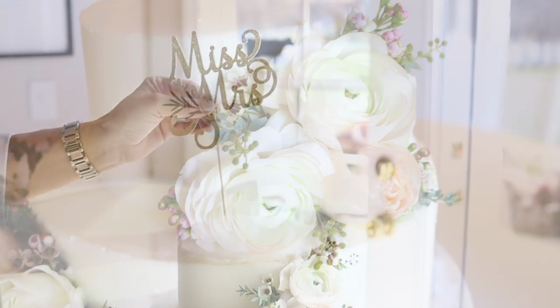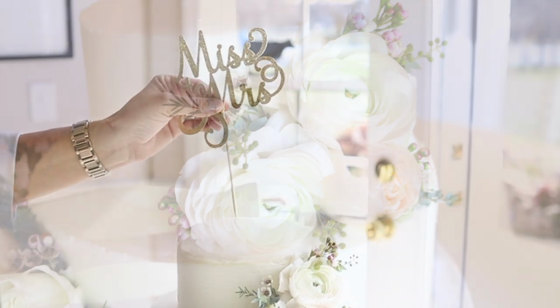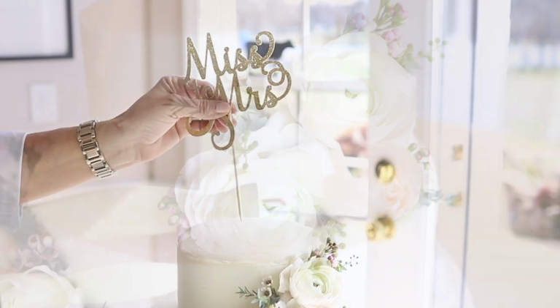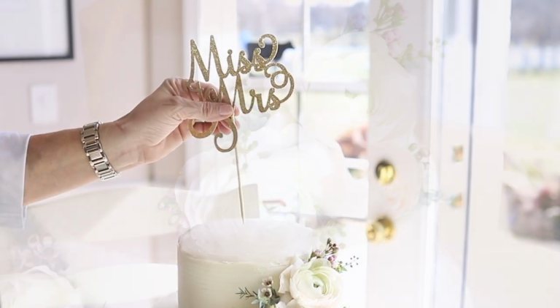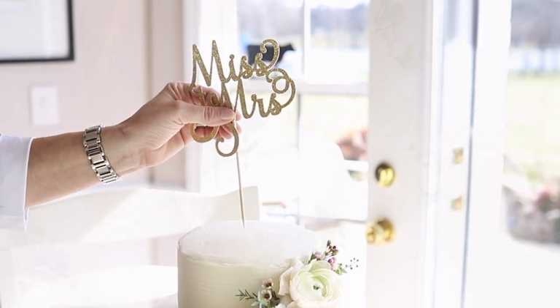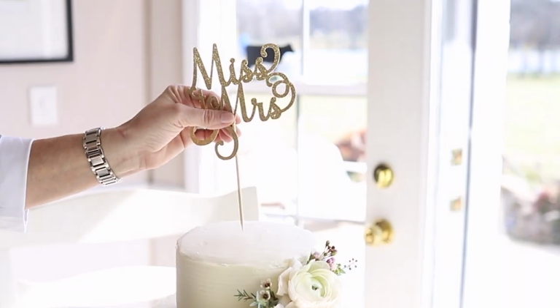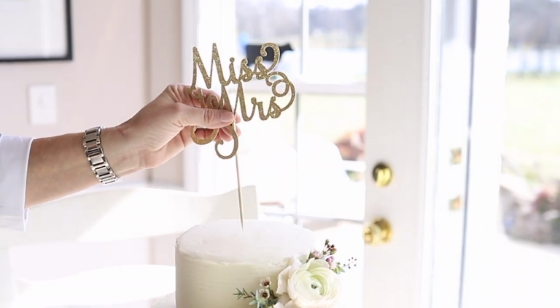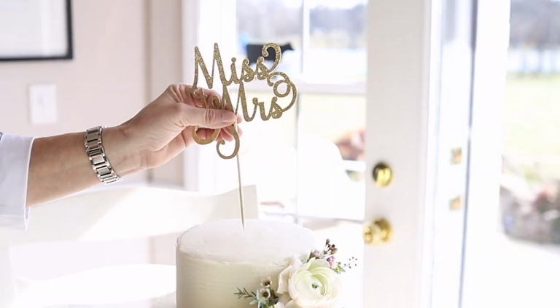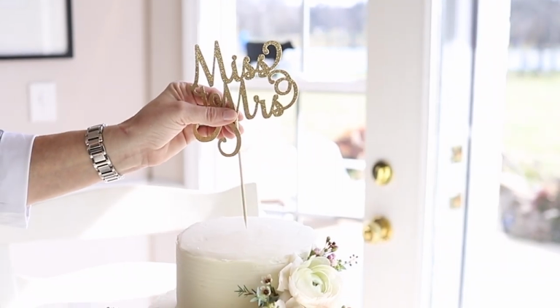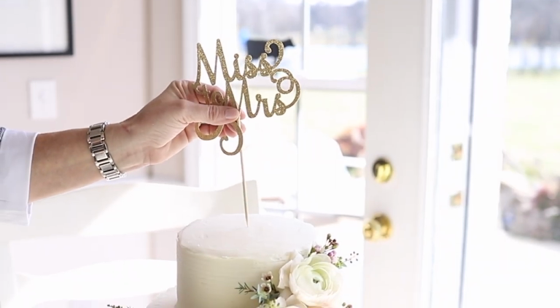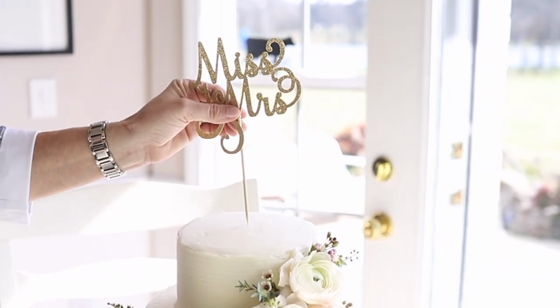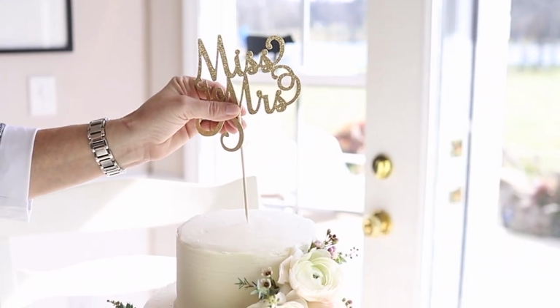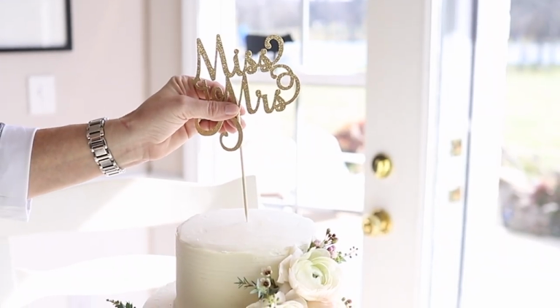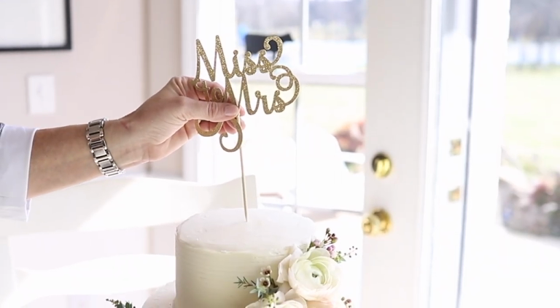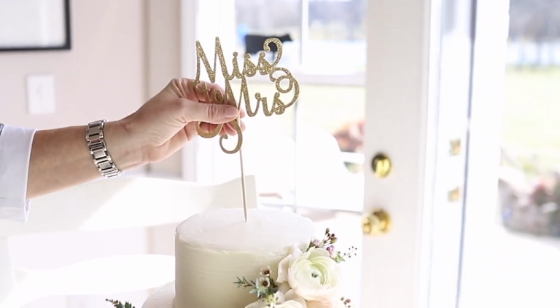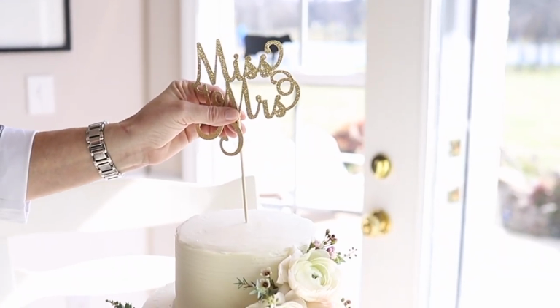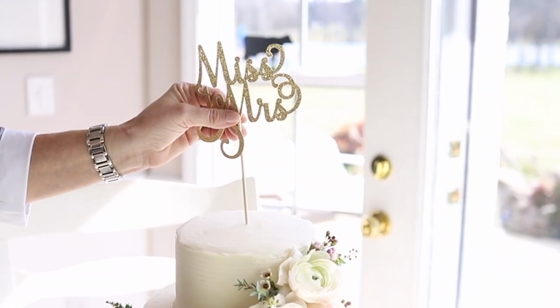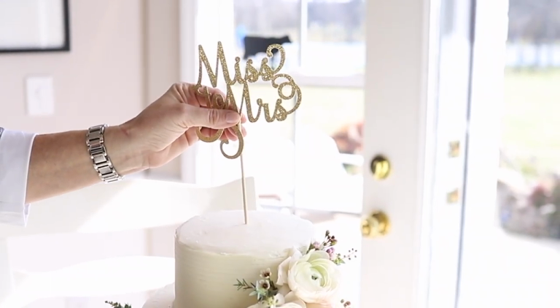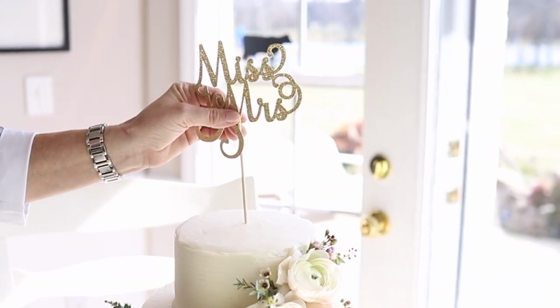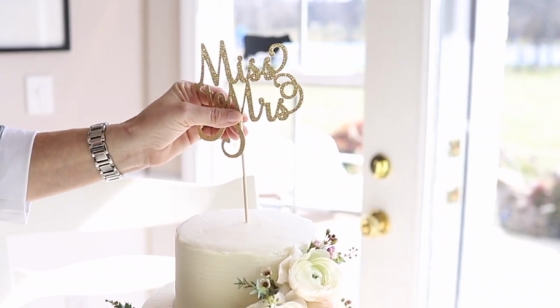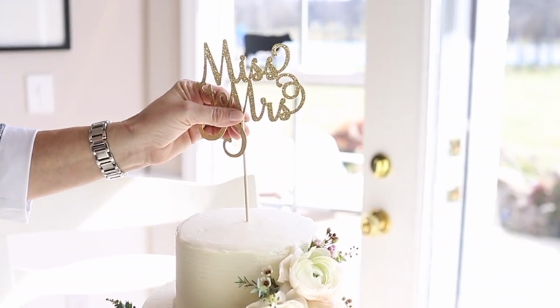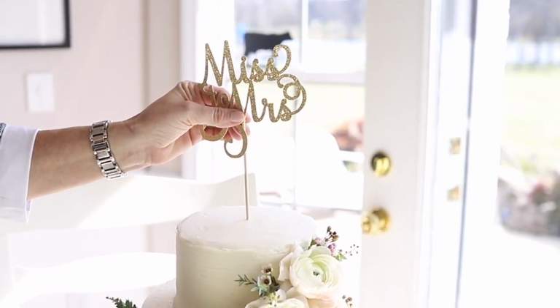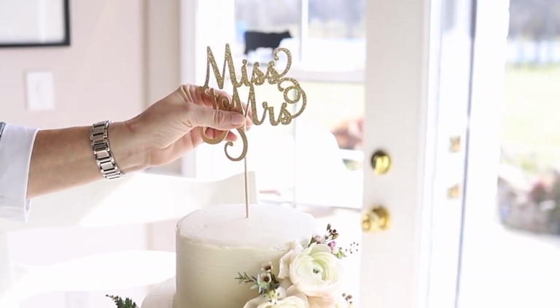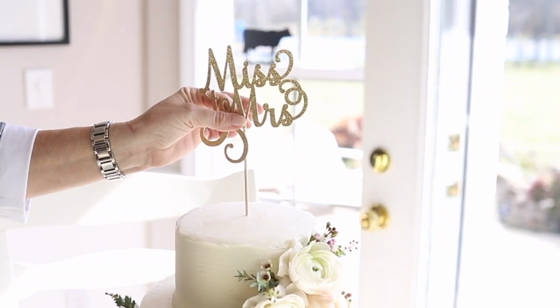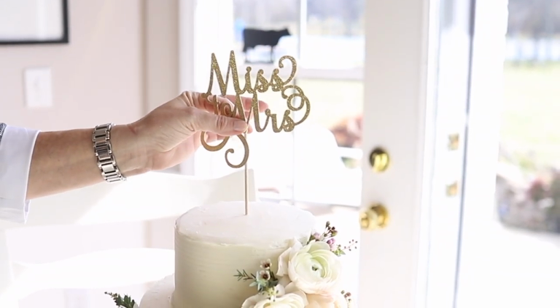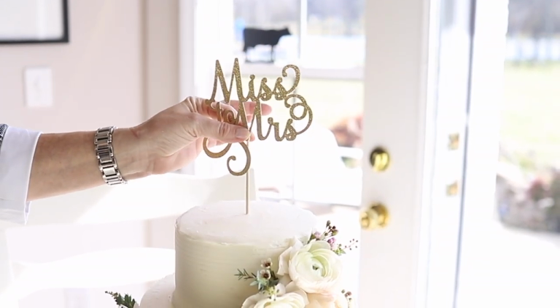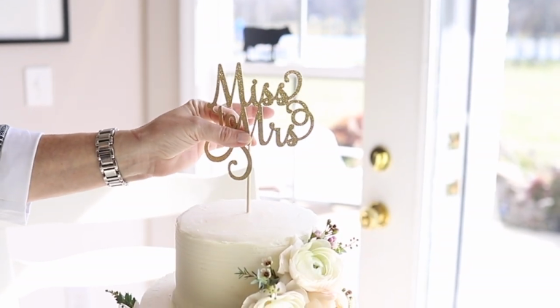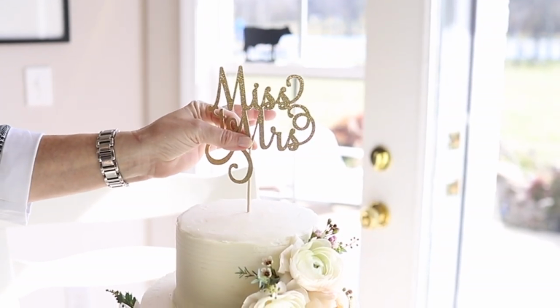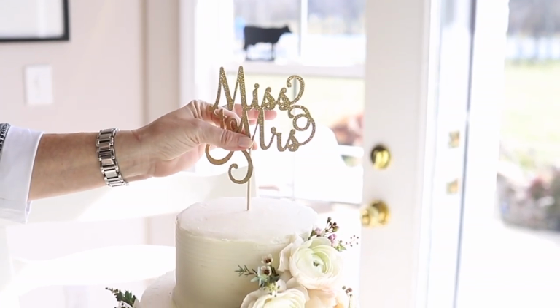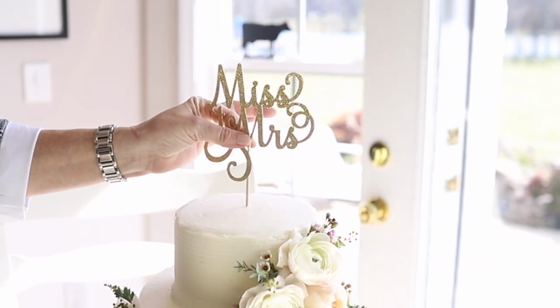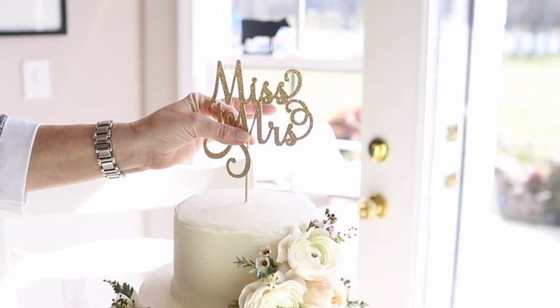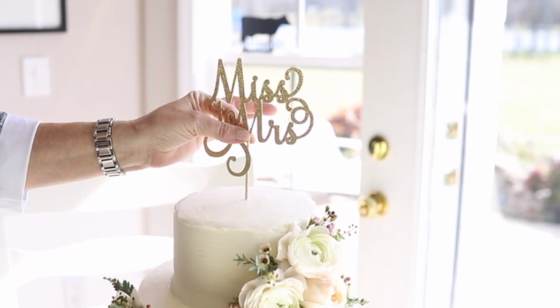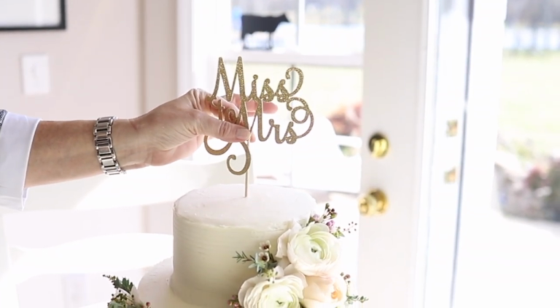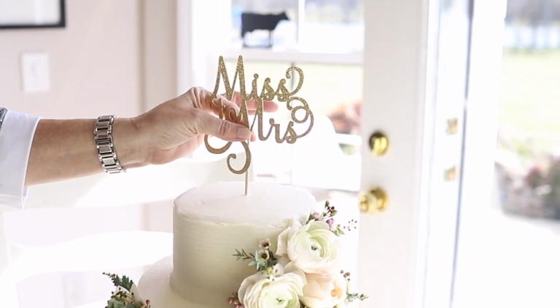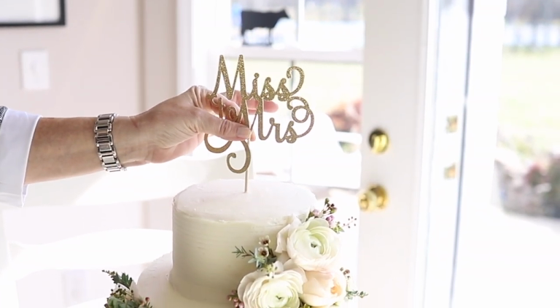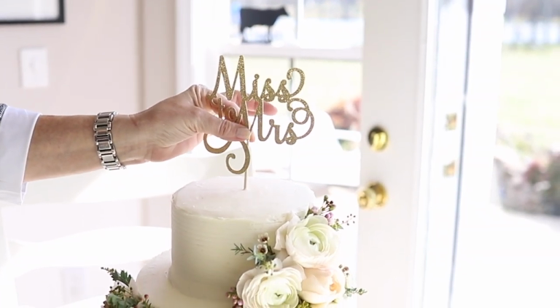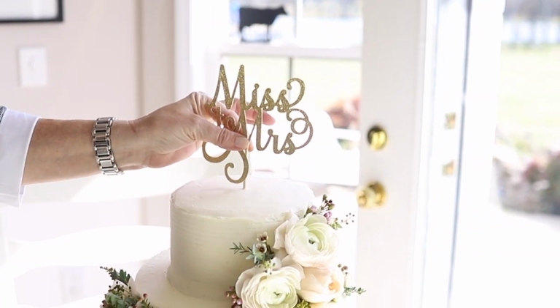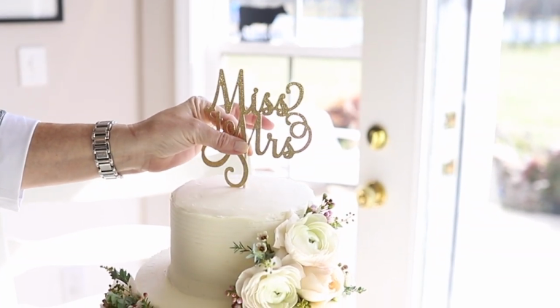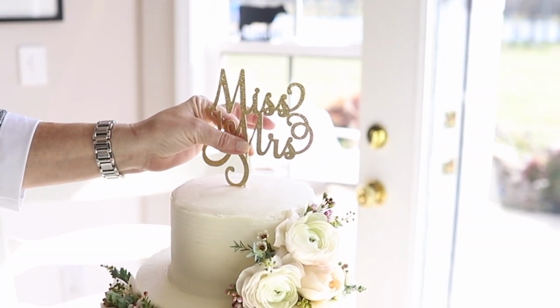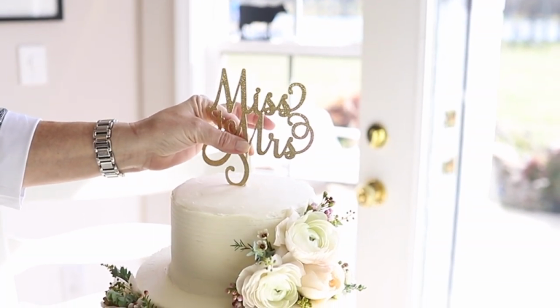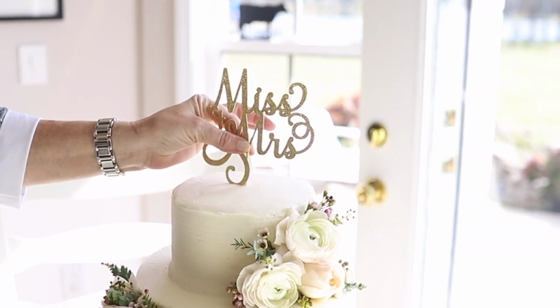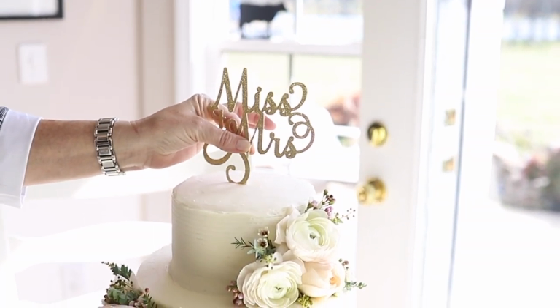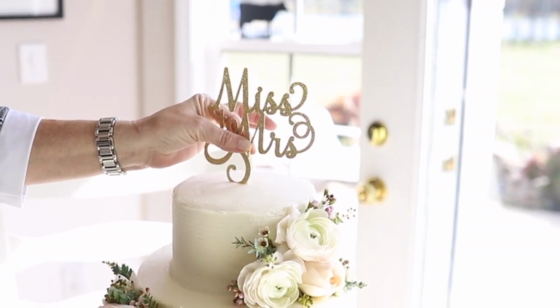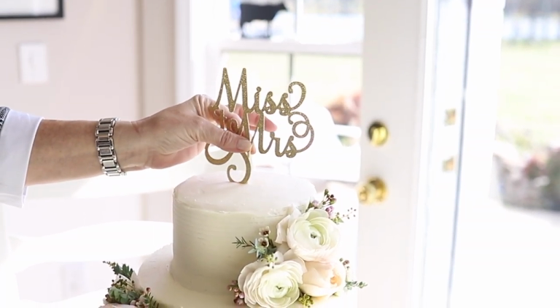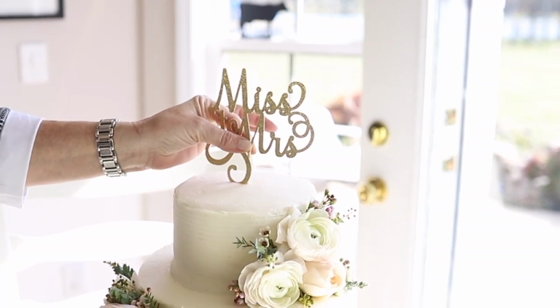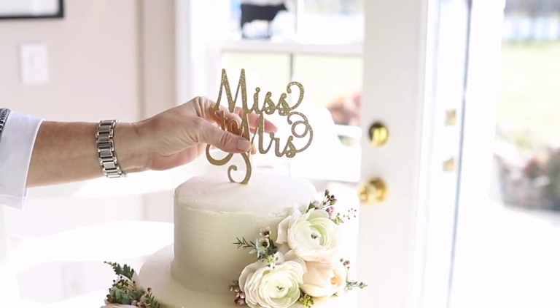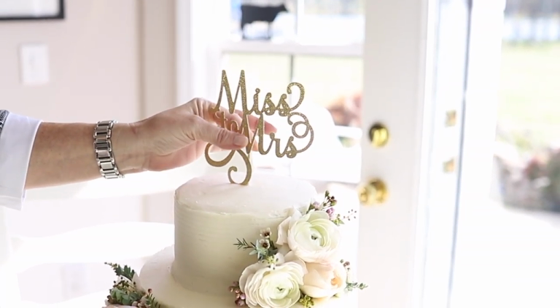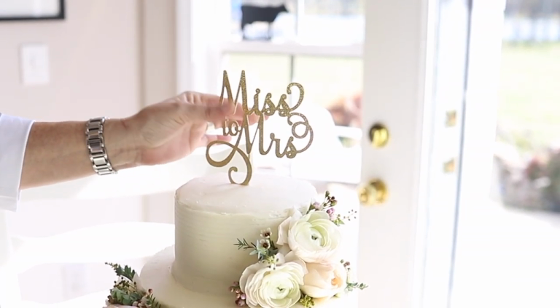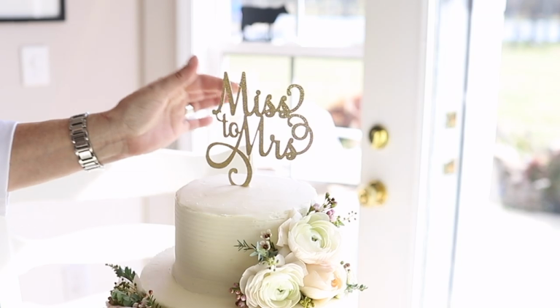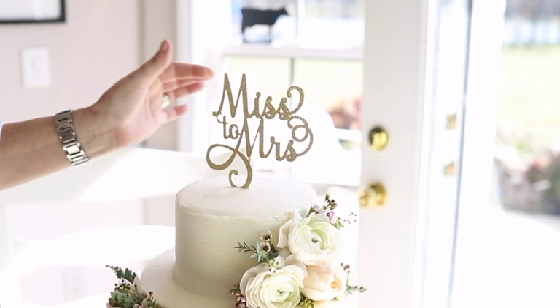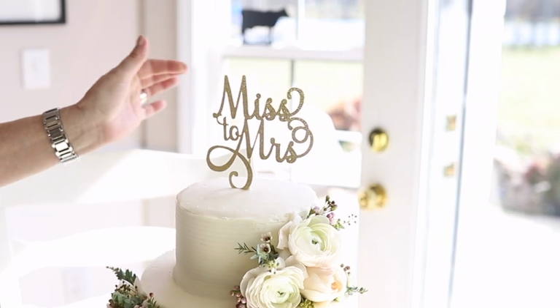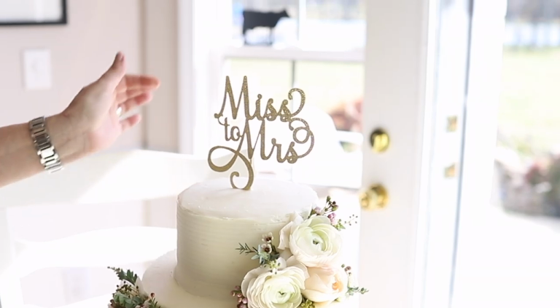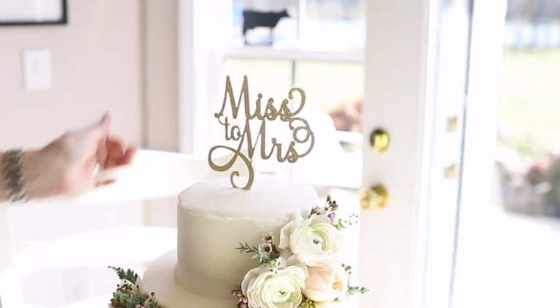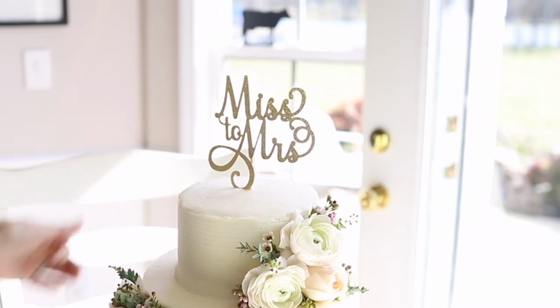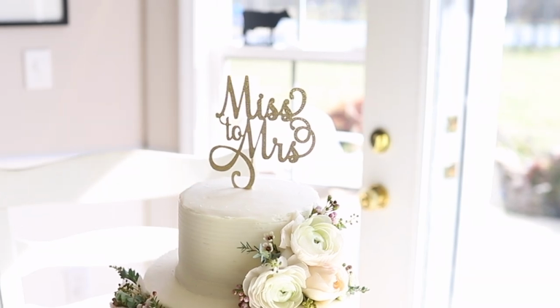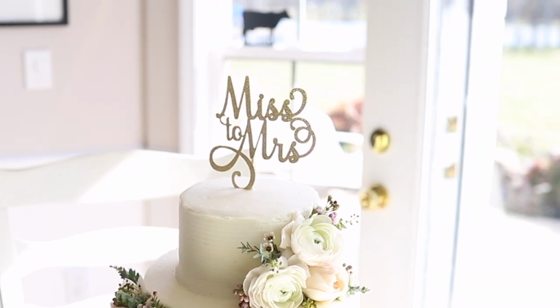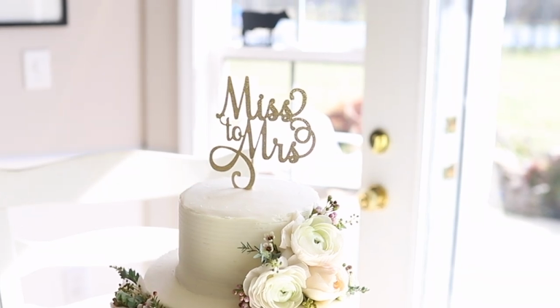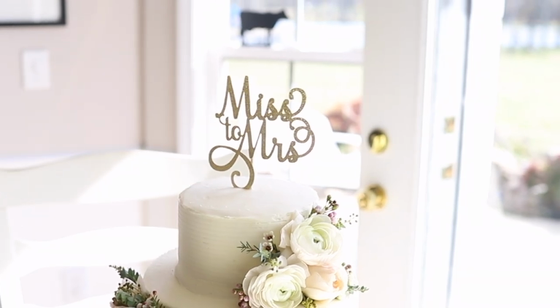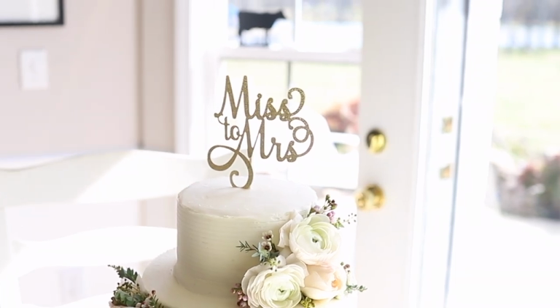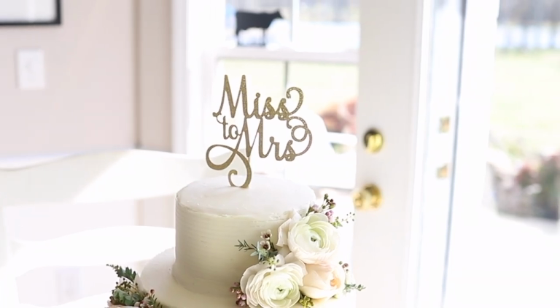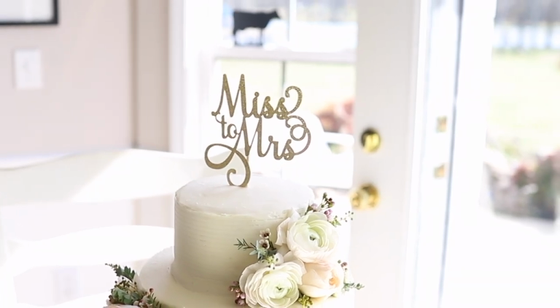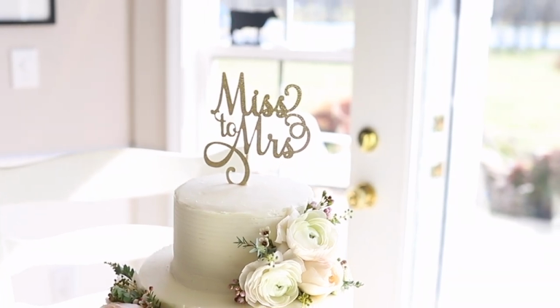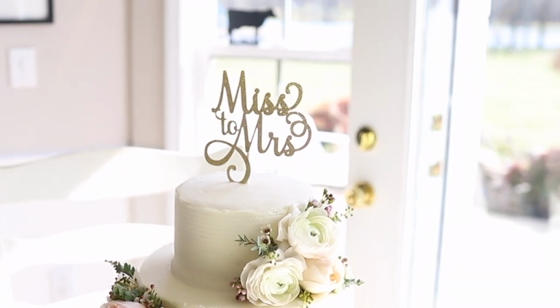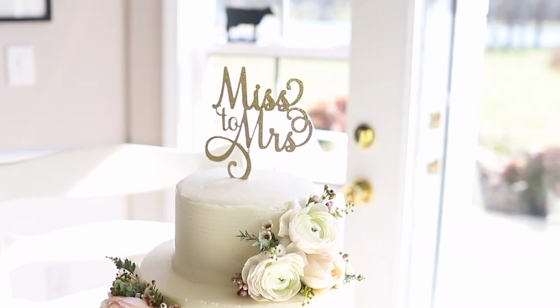The last step was adding this beautiful topper that my daughter-in-law found on Etsy.